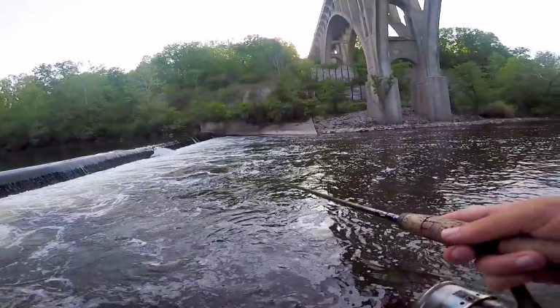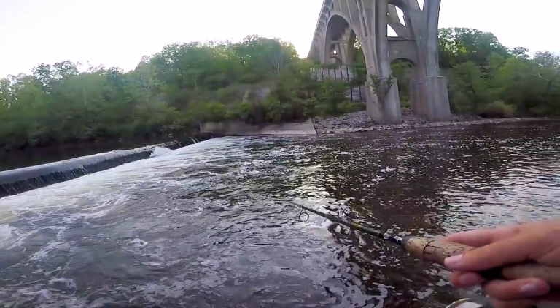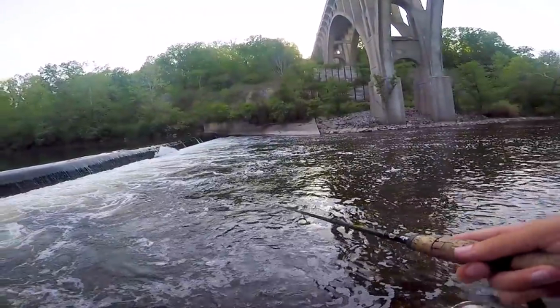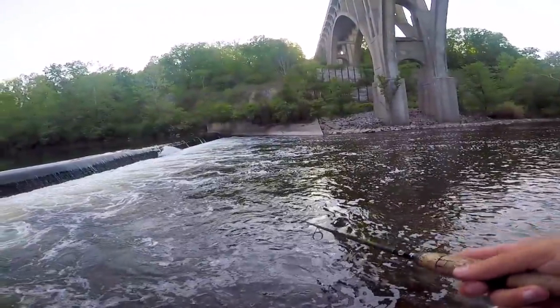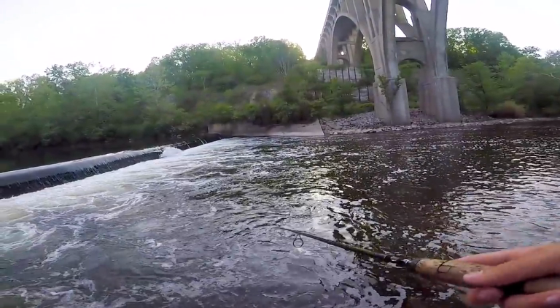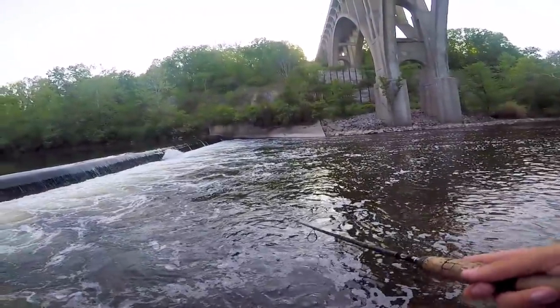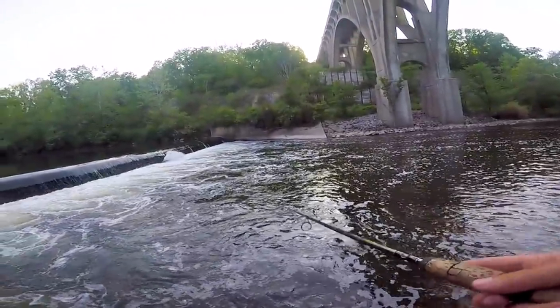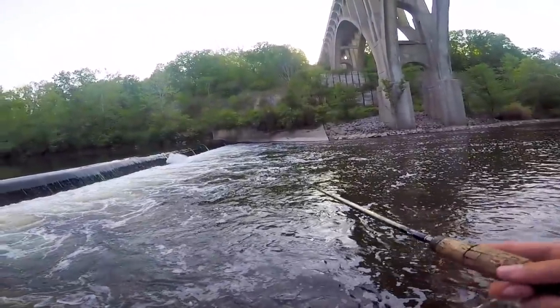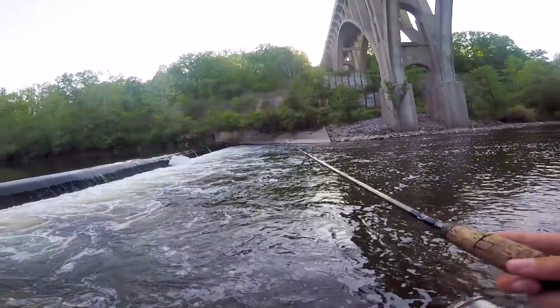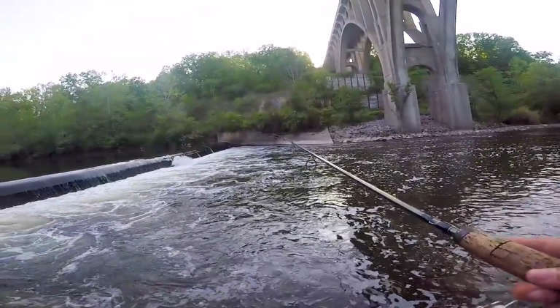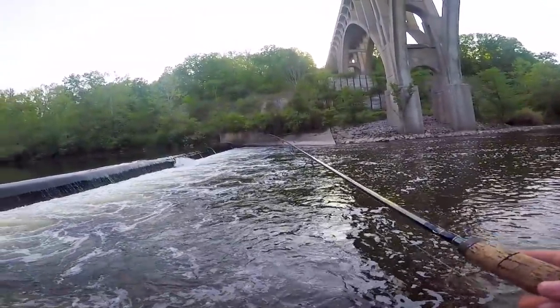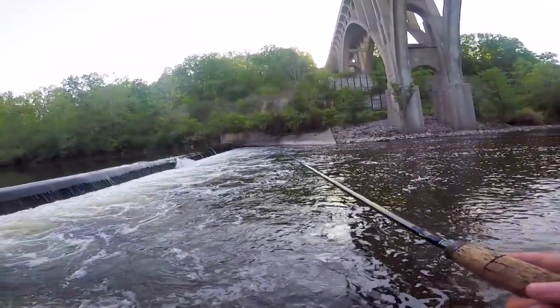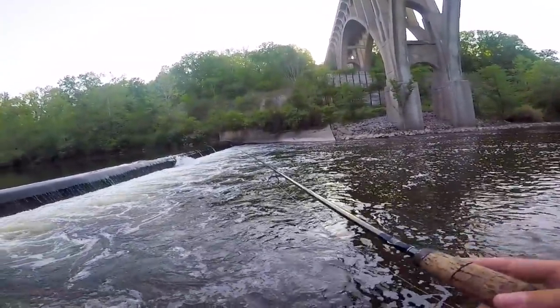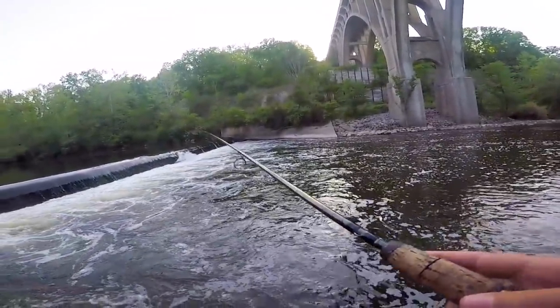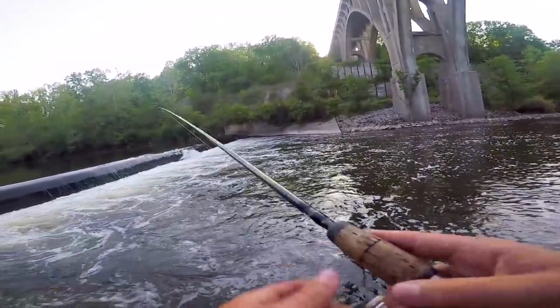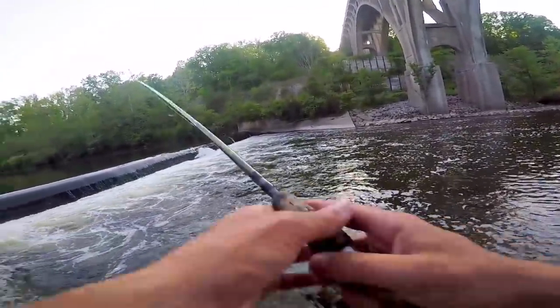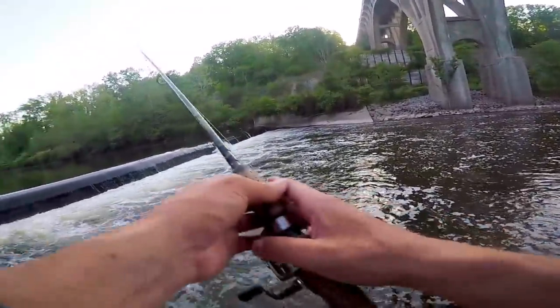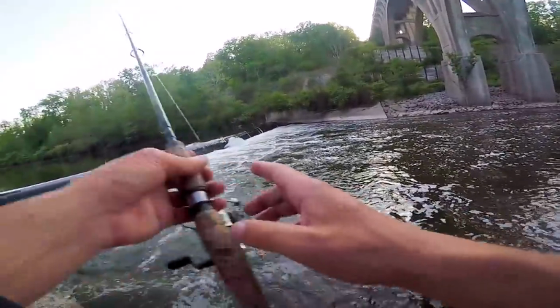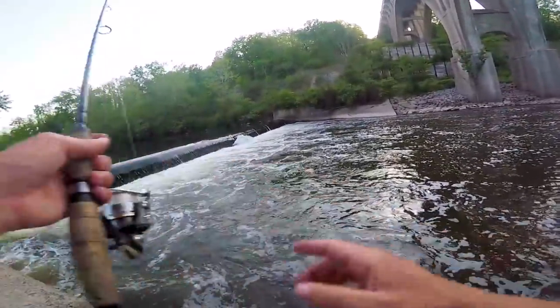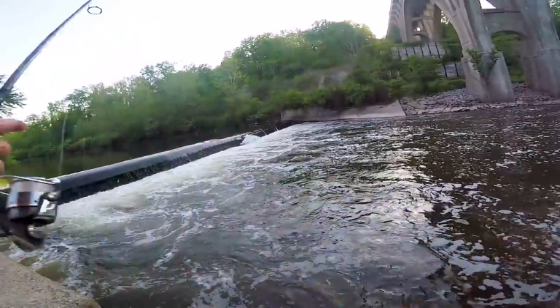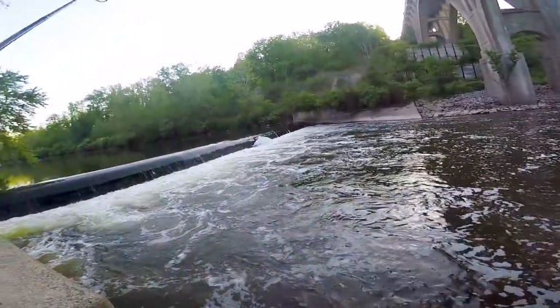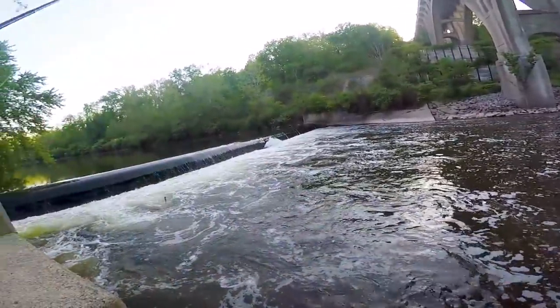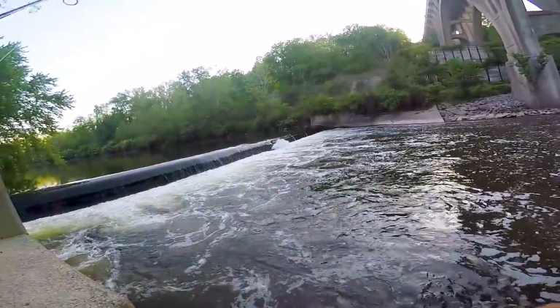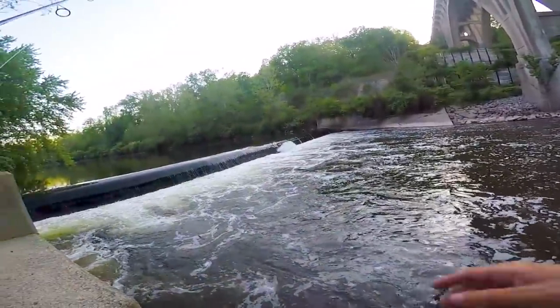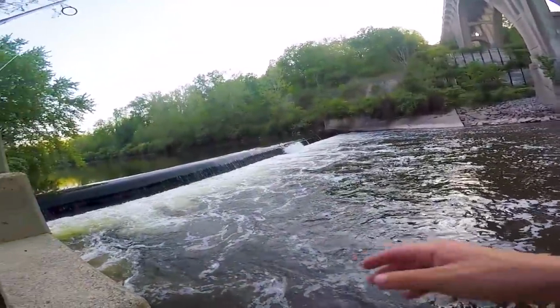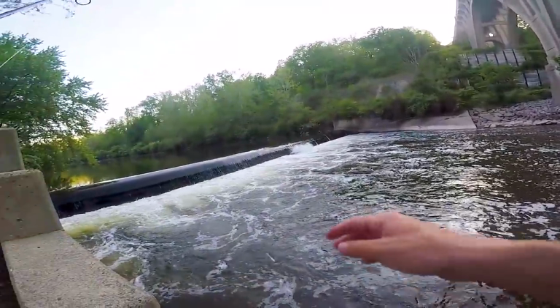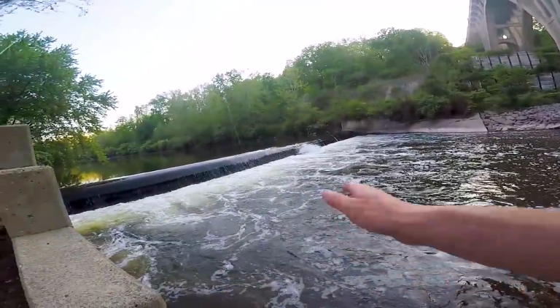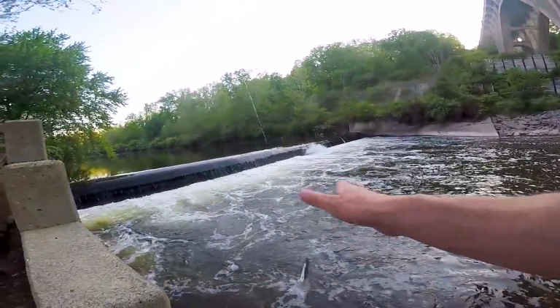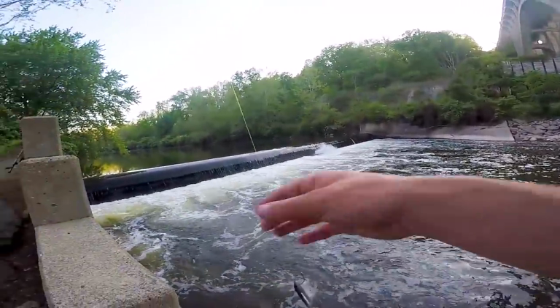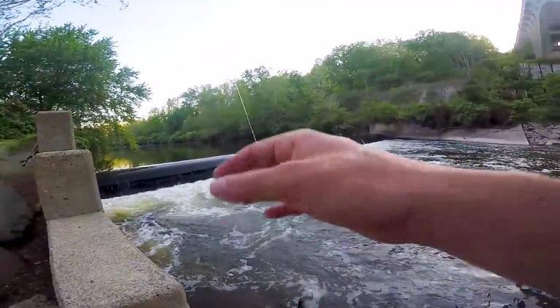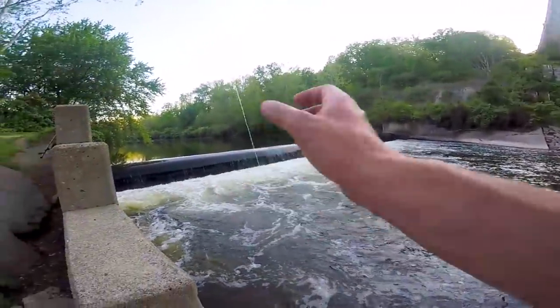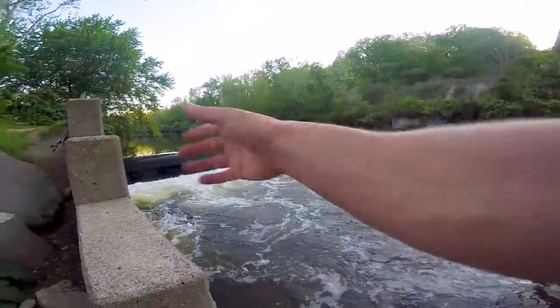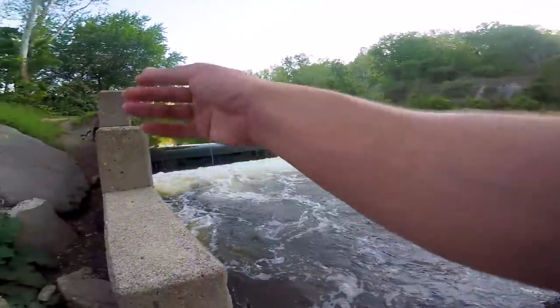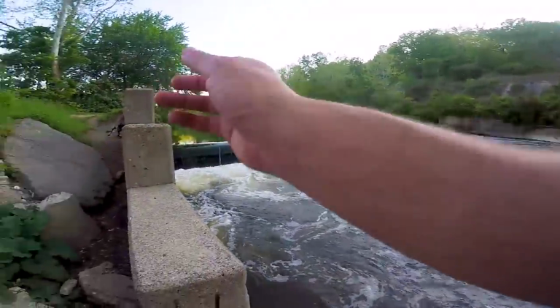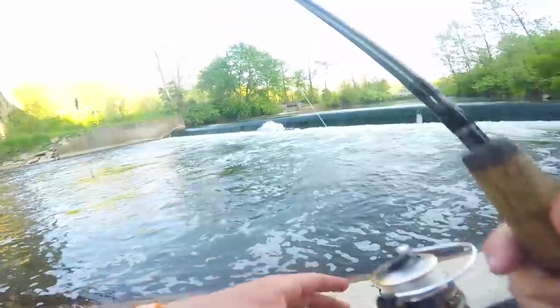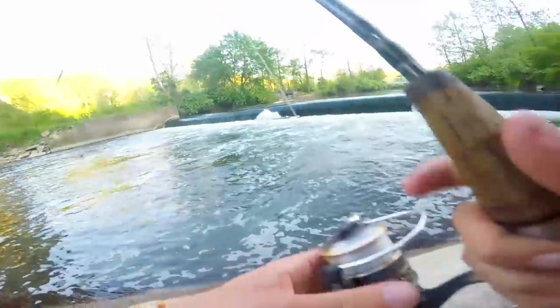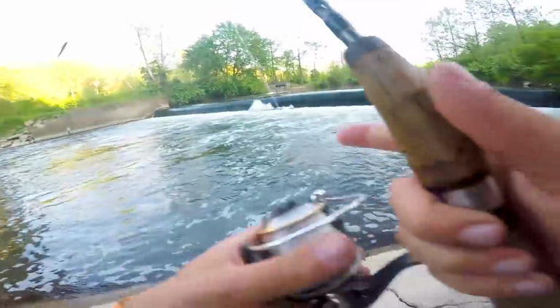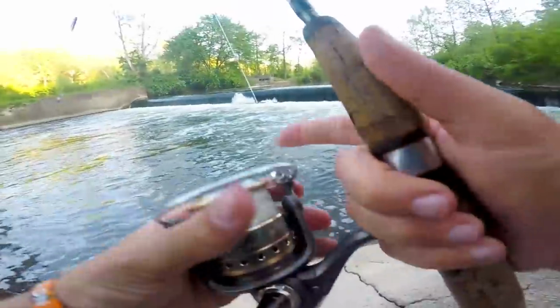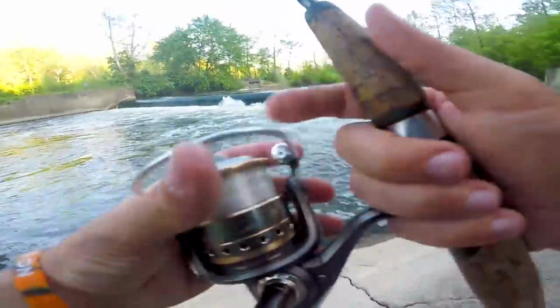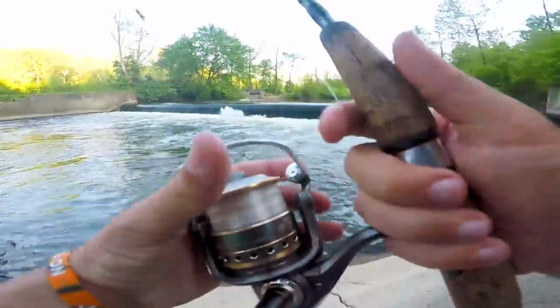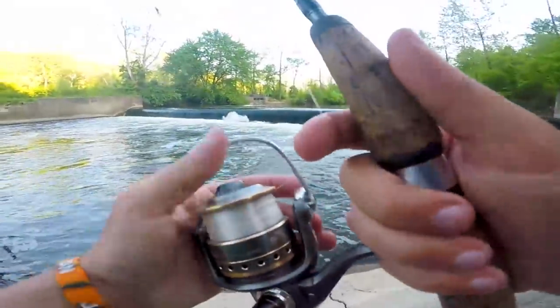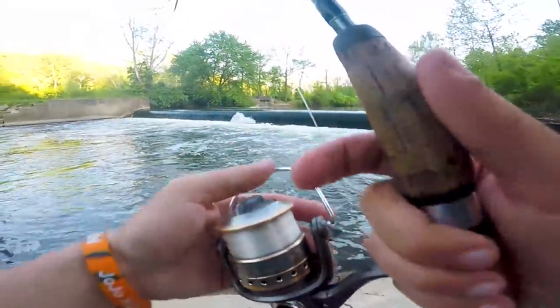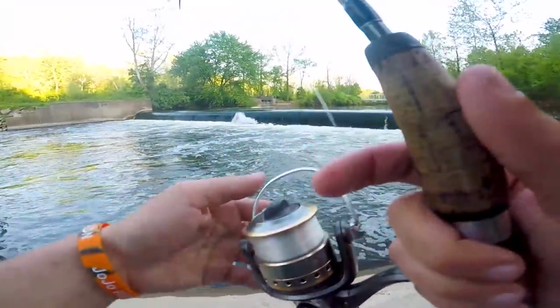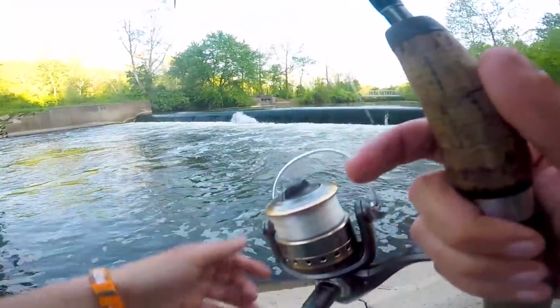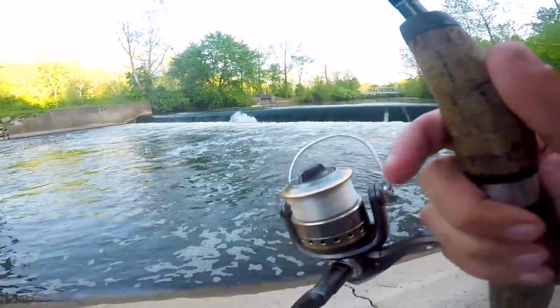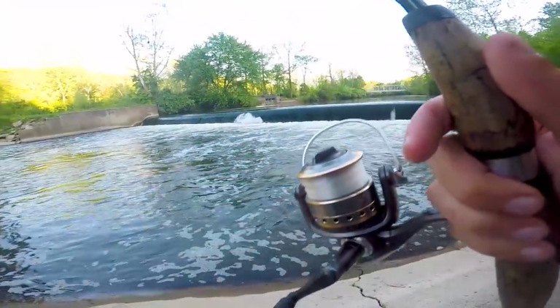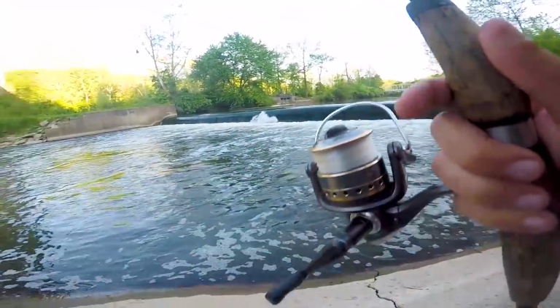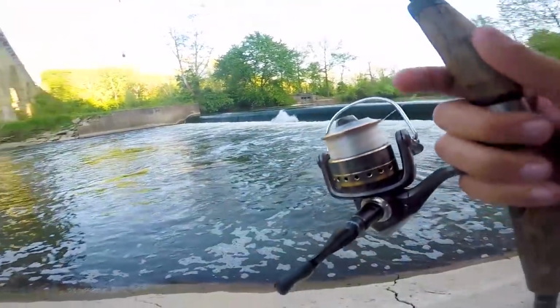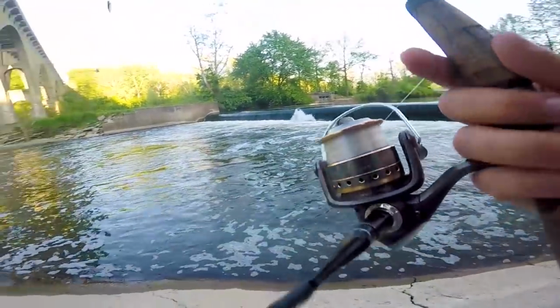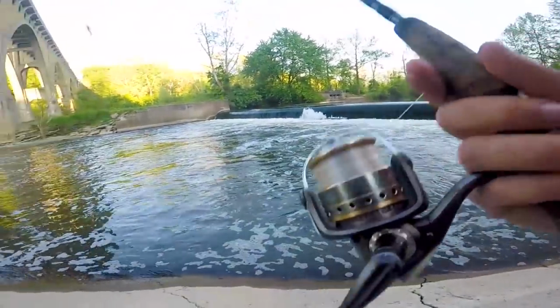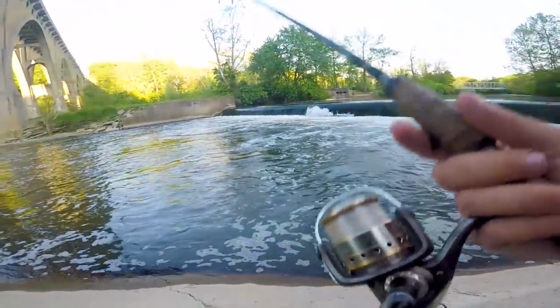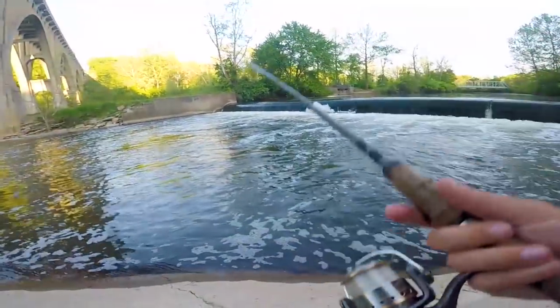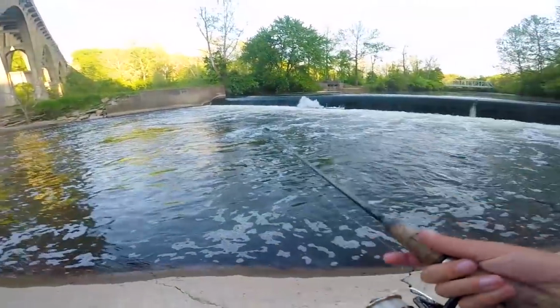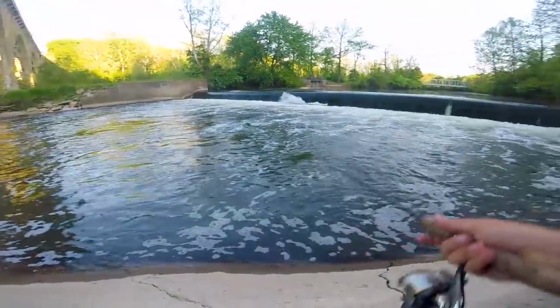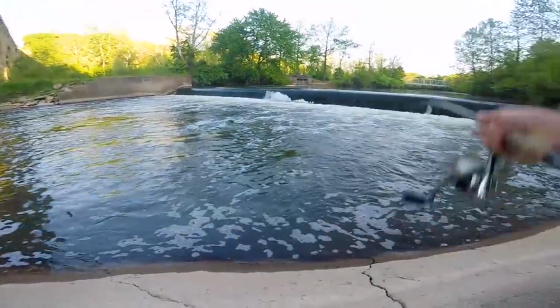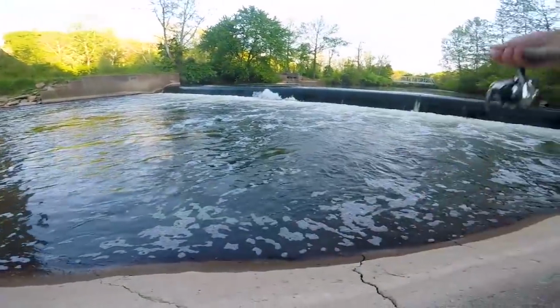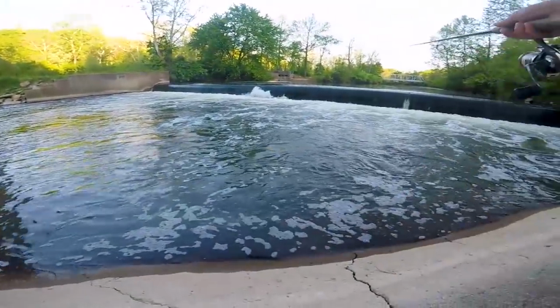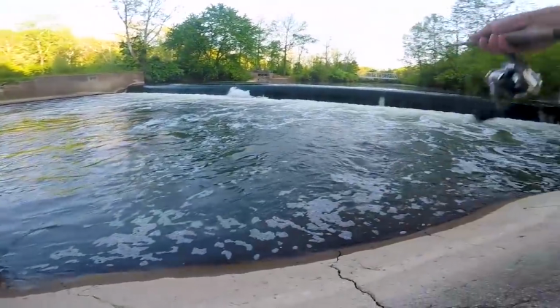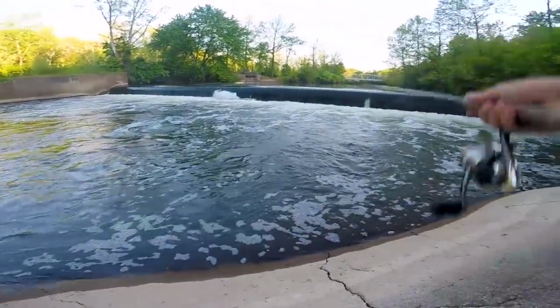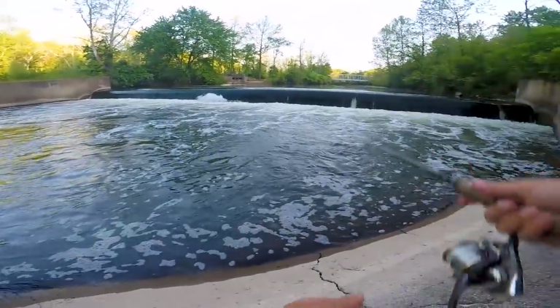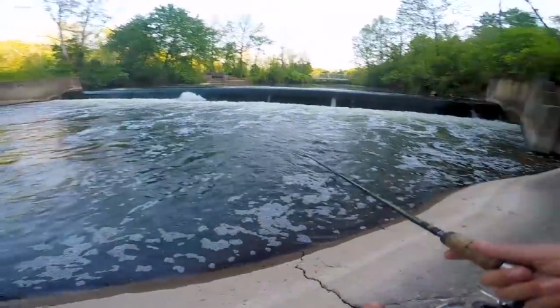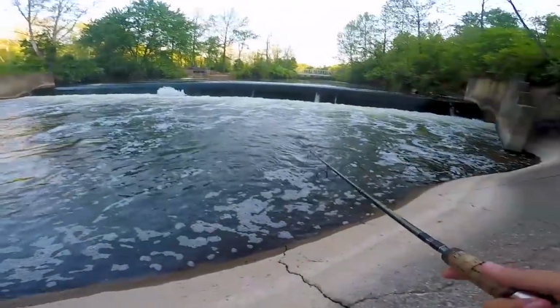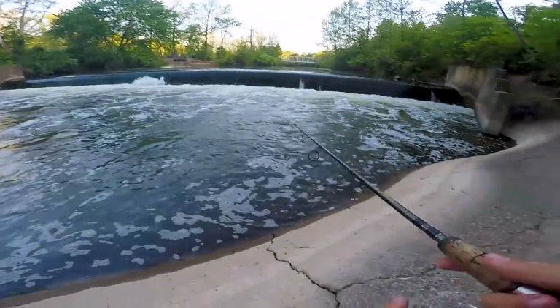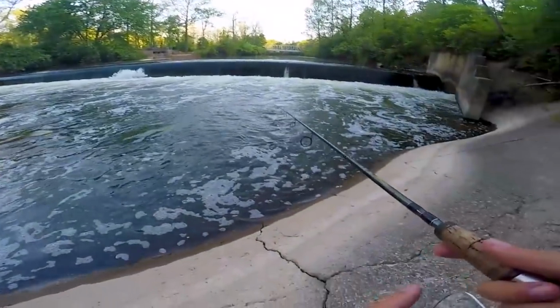My buddy just called me. I'm going to the other side. Let's see if this corner is any better.